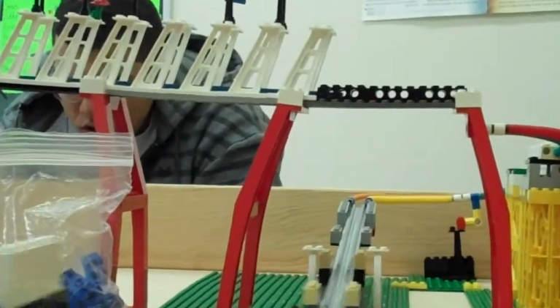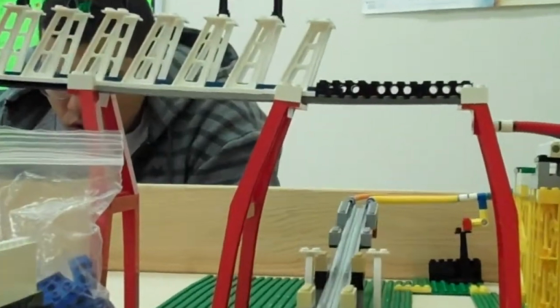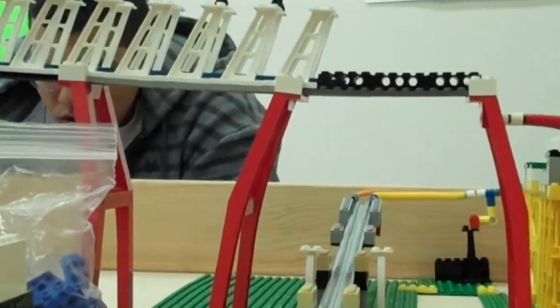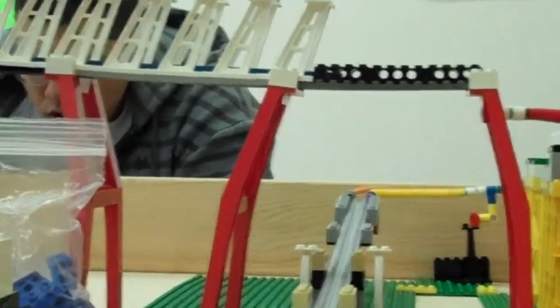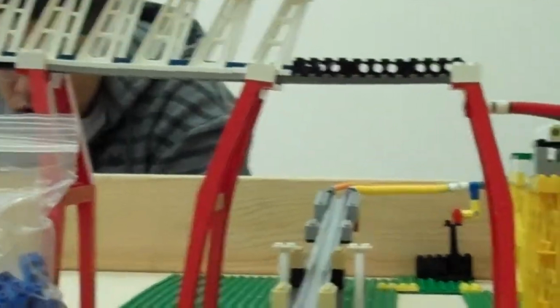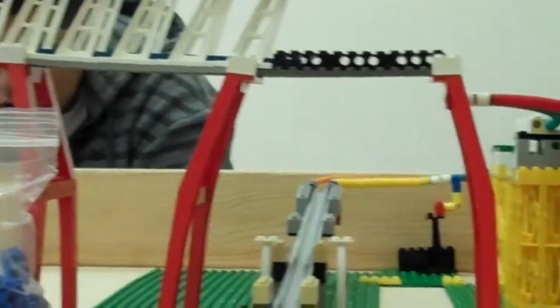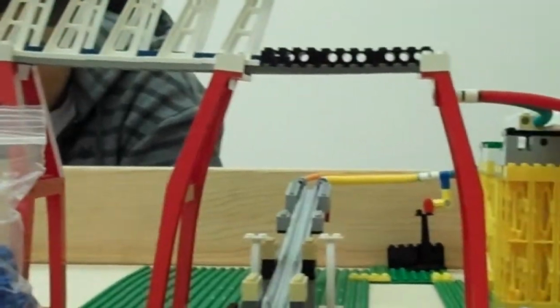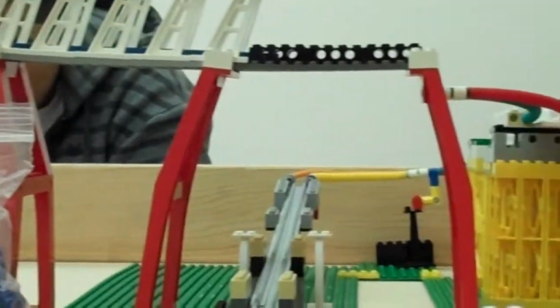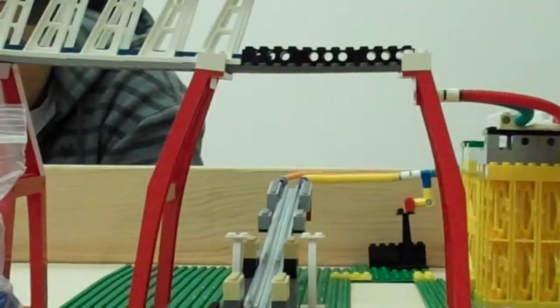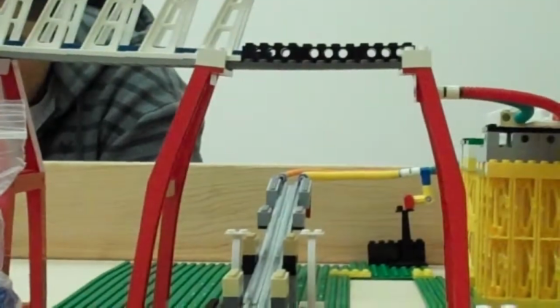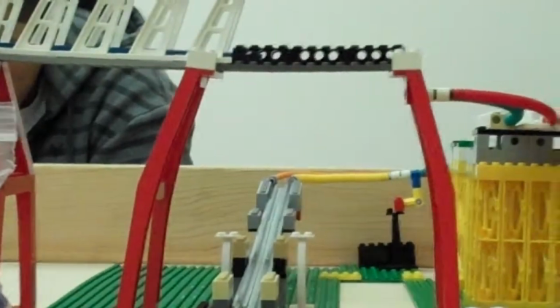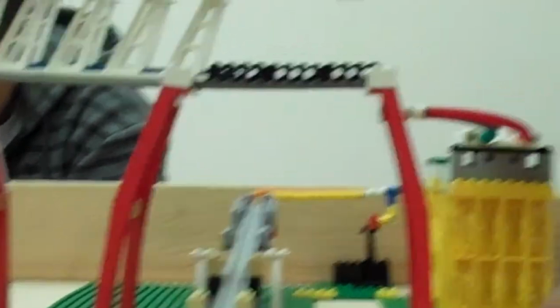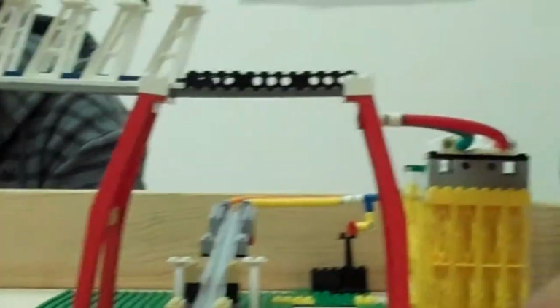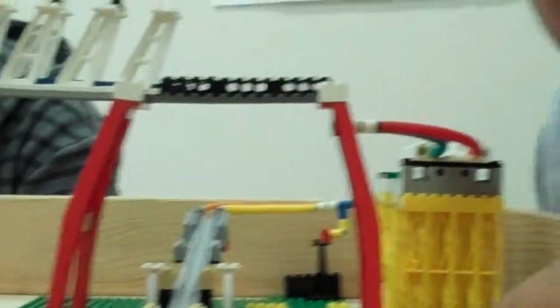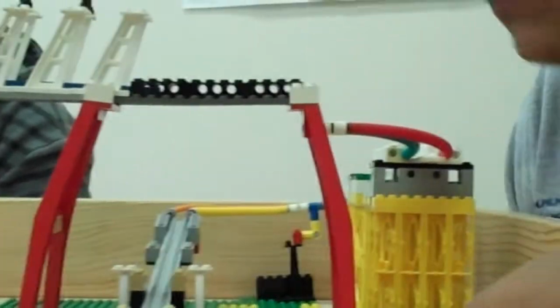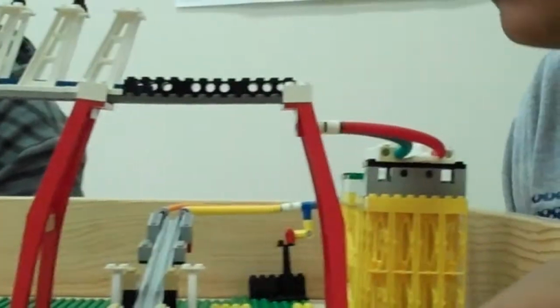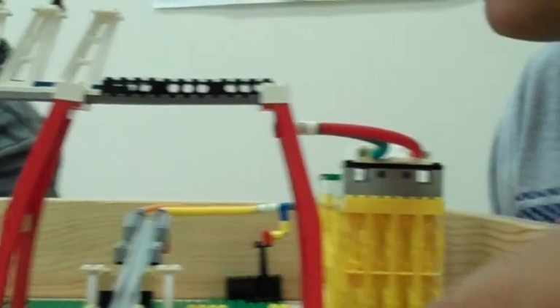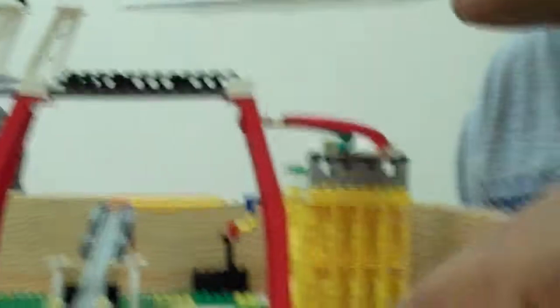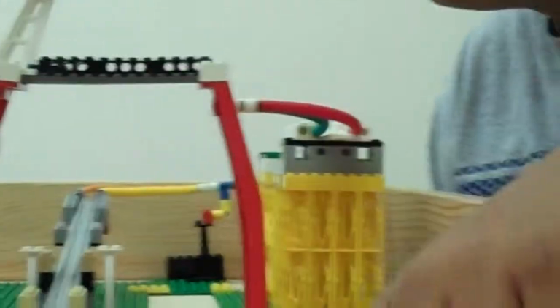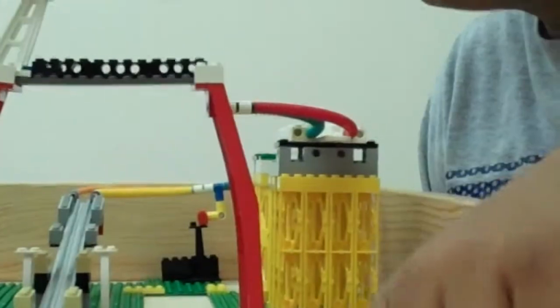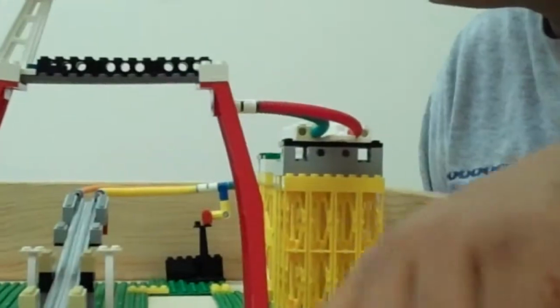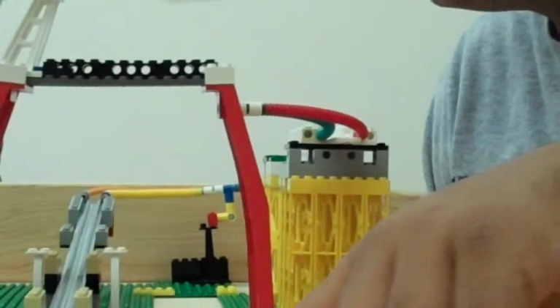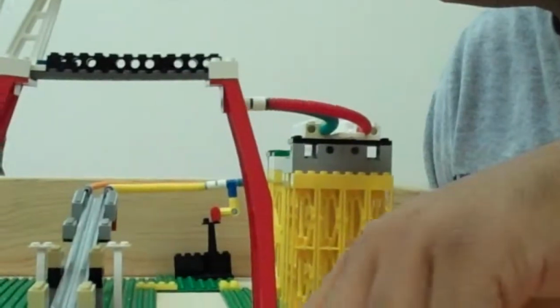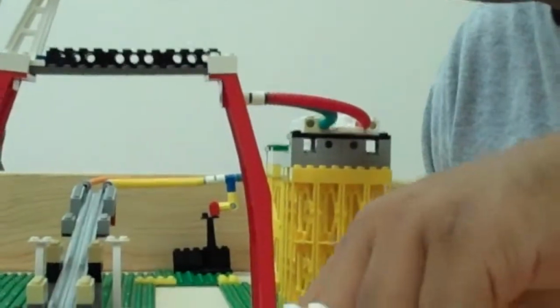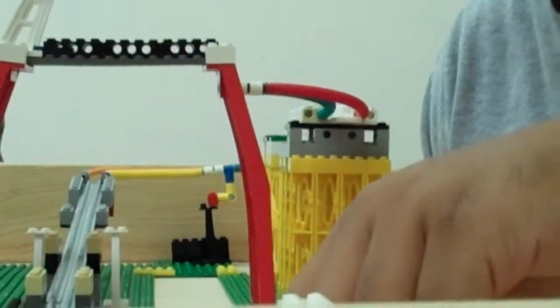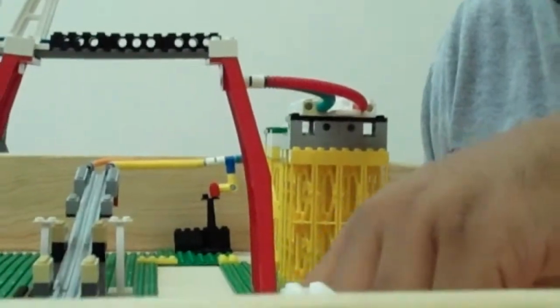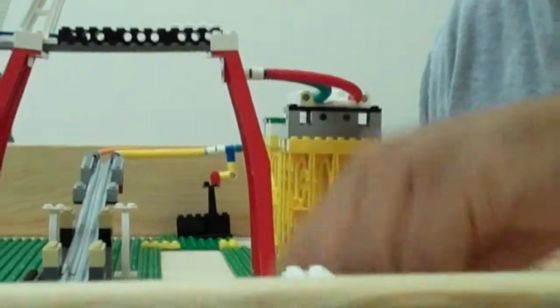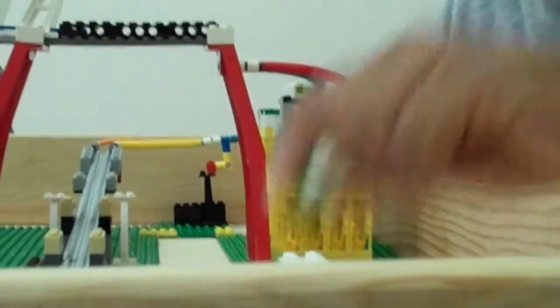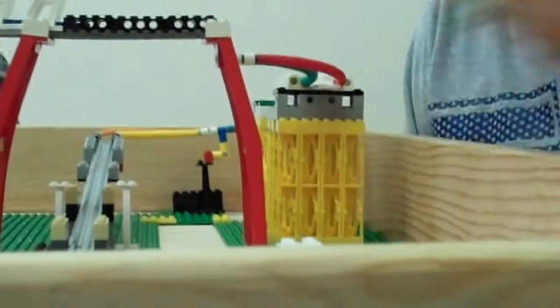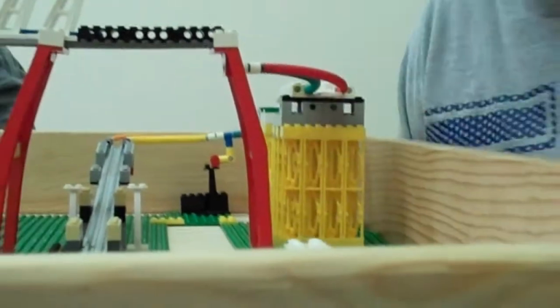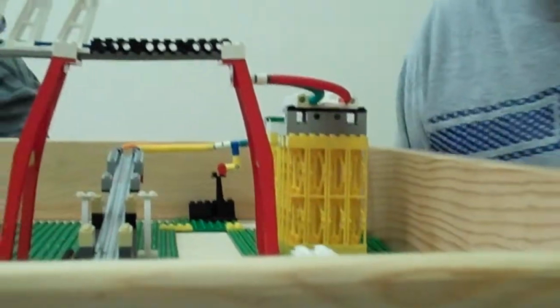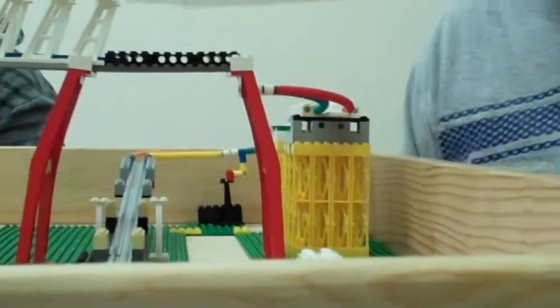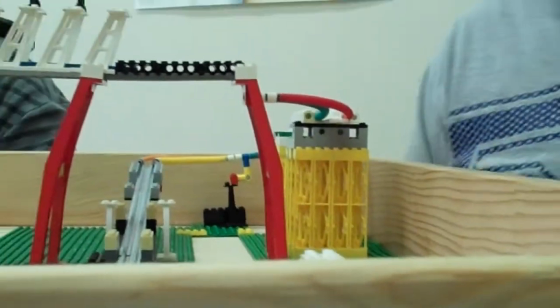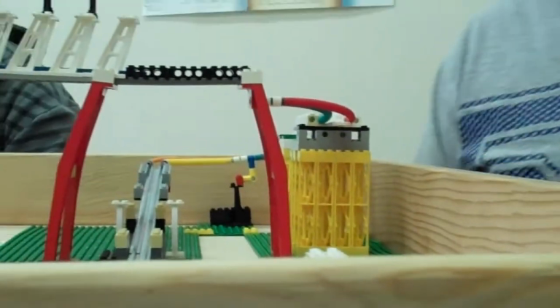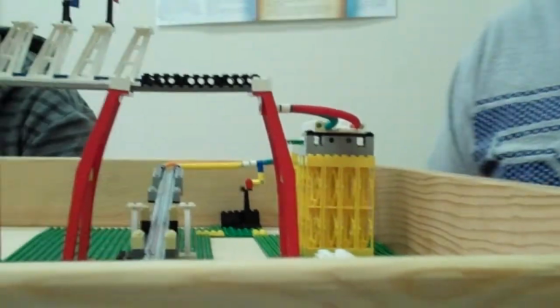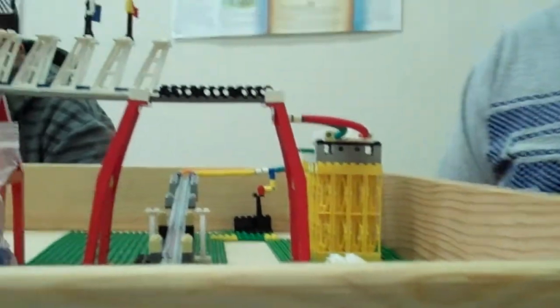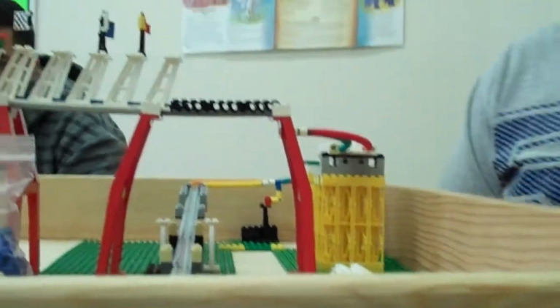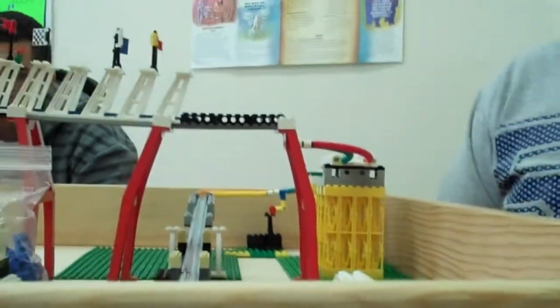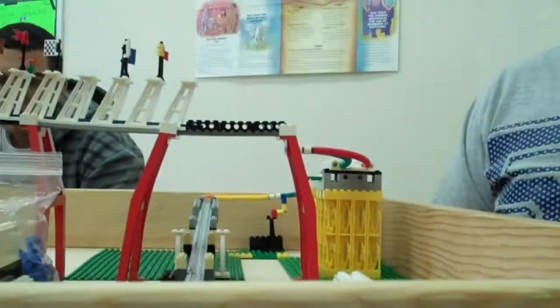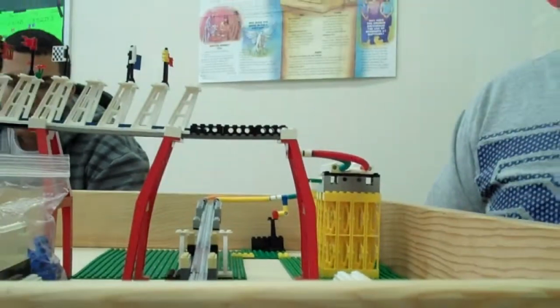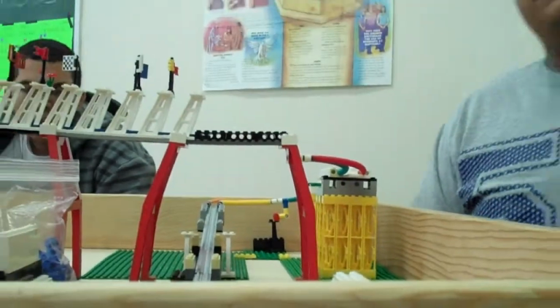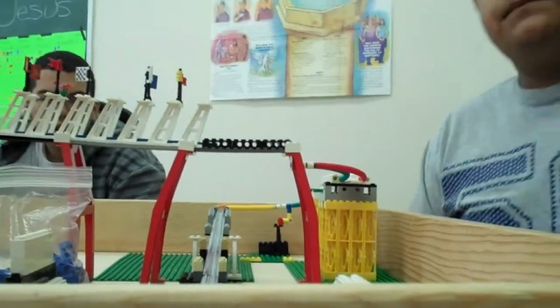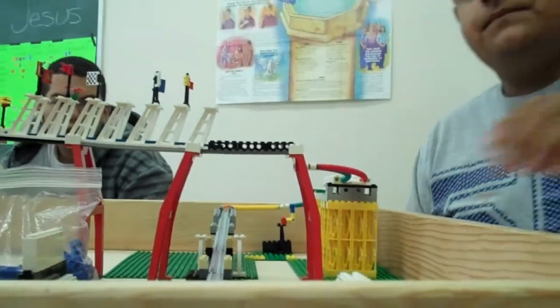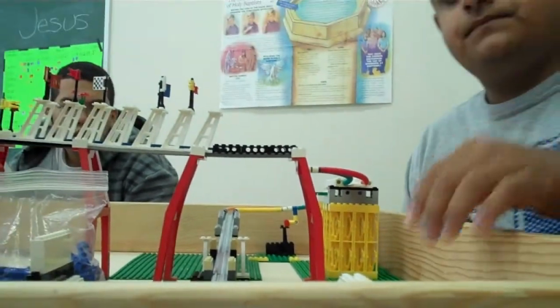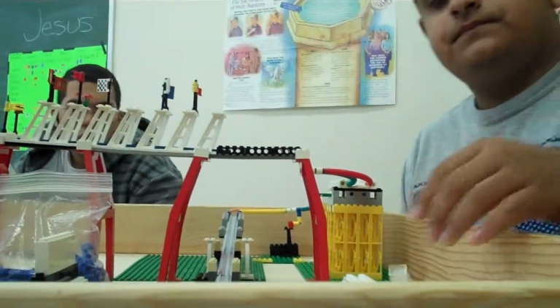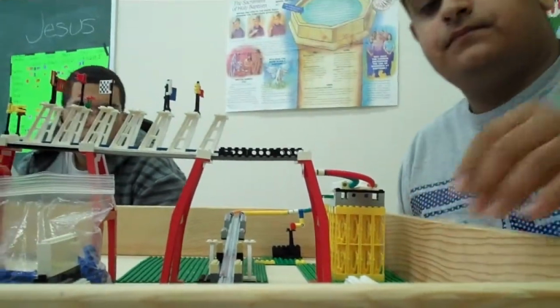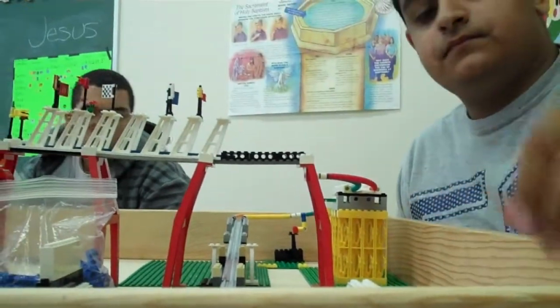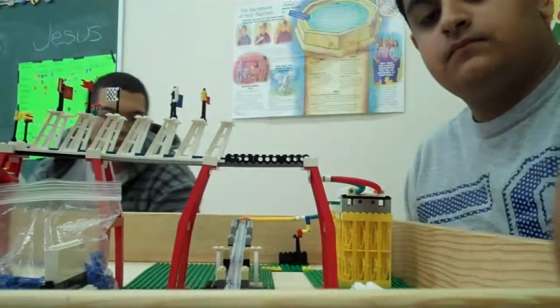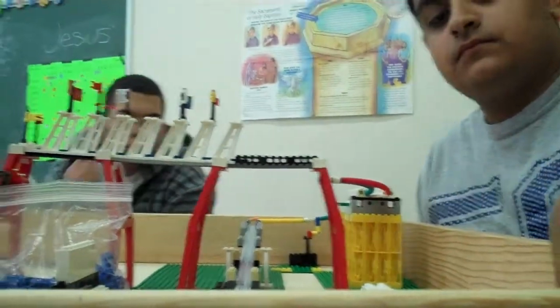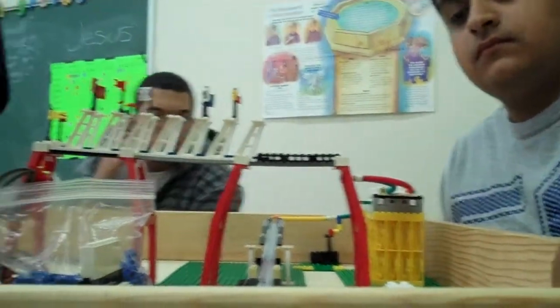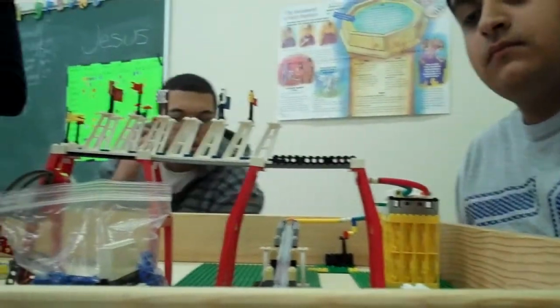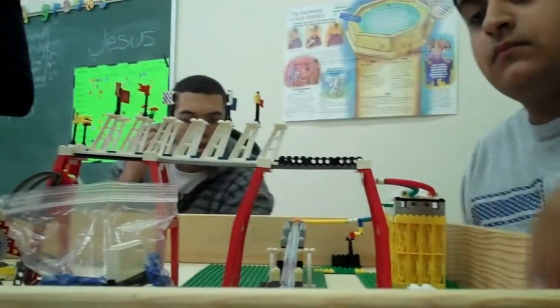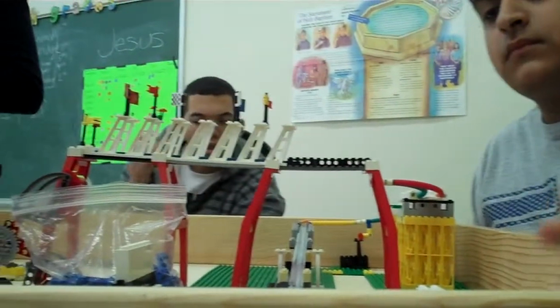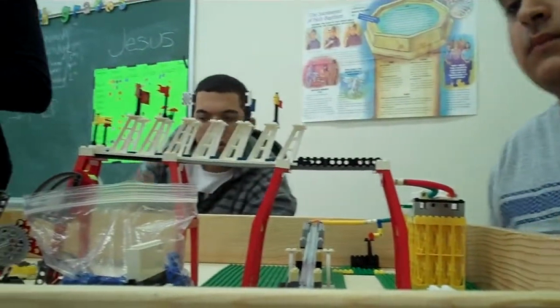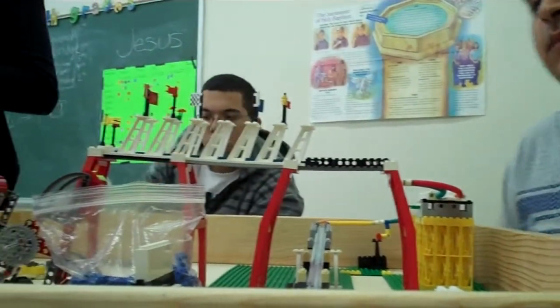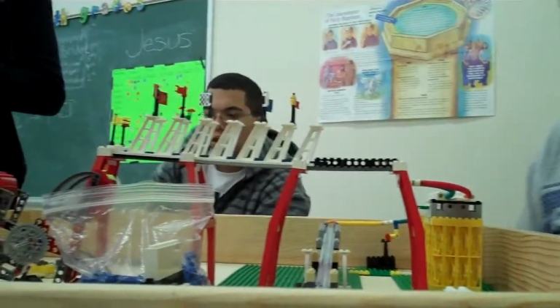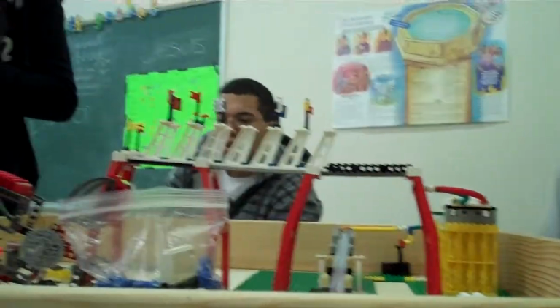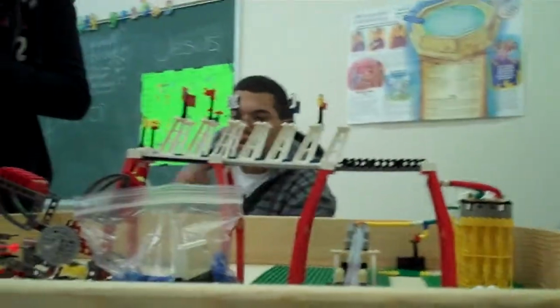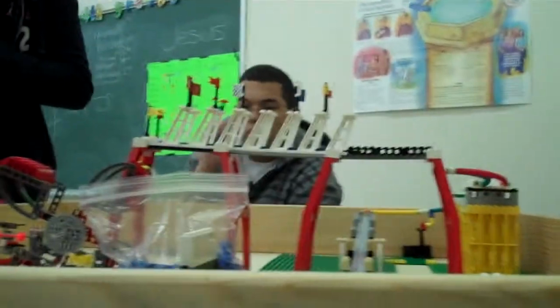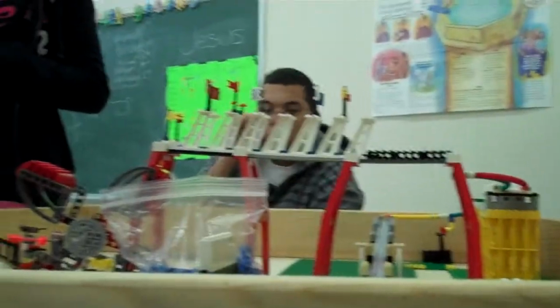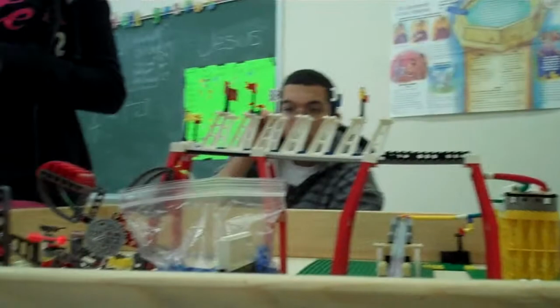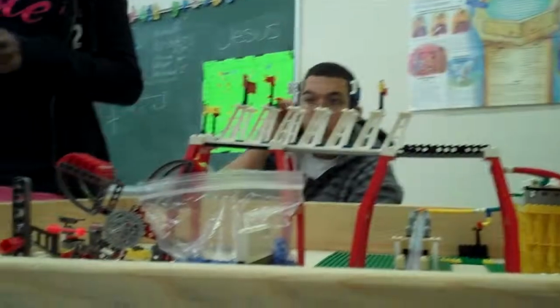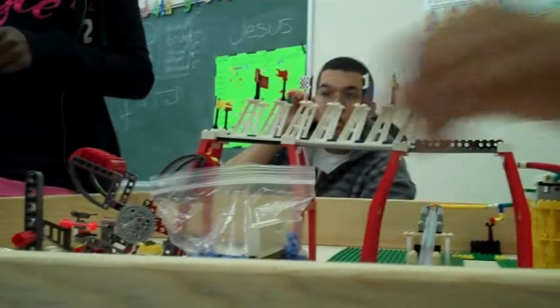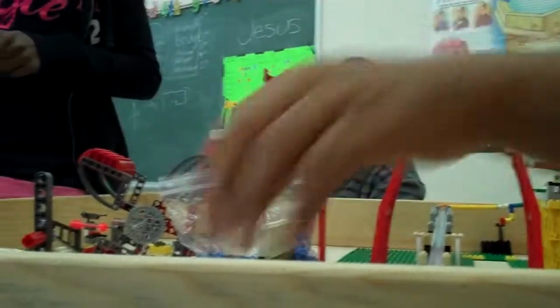That's getting gigantic. Tell me where we are with that box. Can you put those back over there, please?